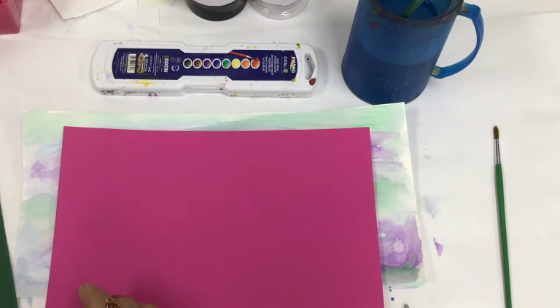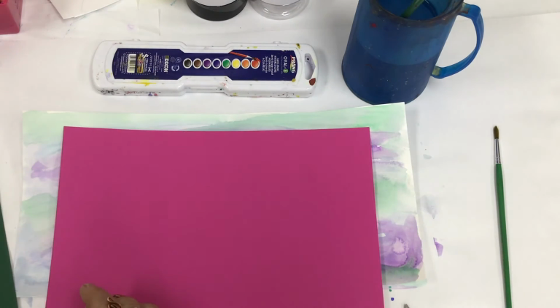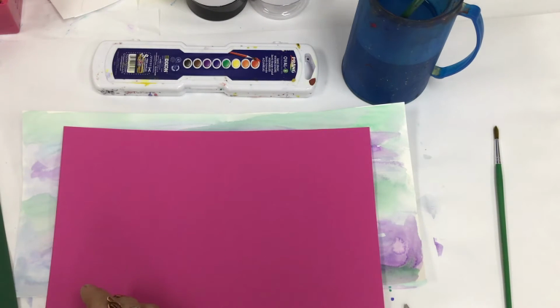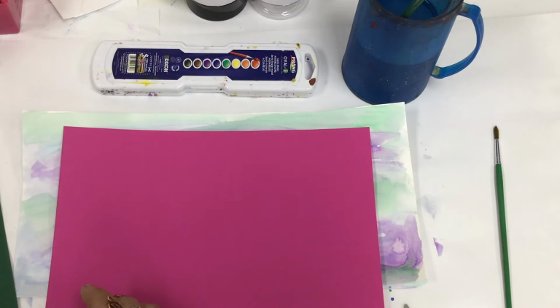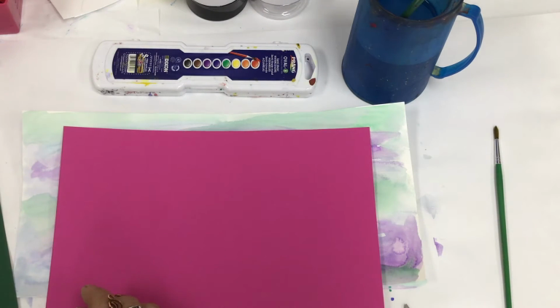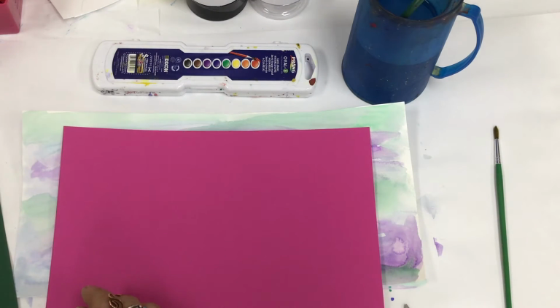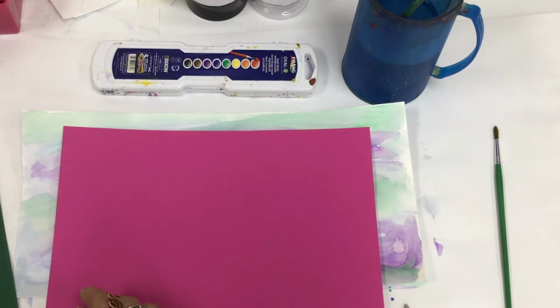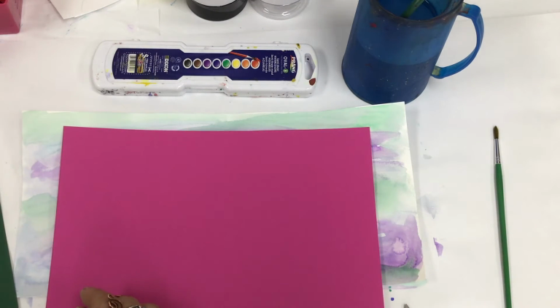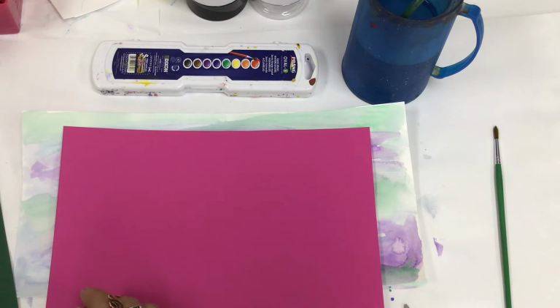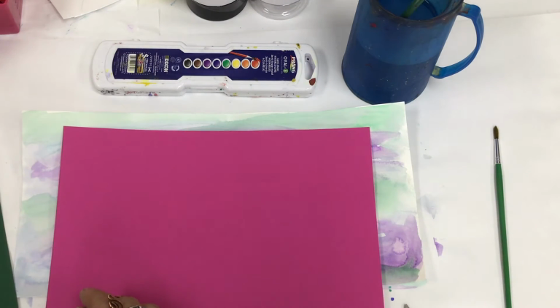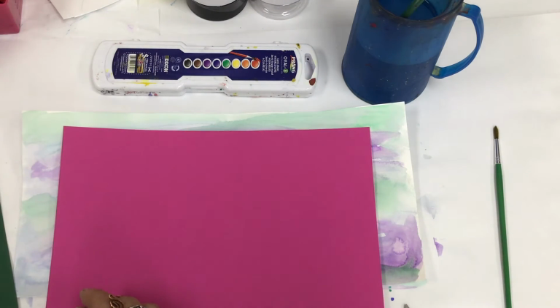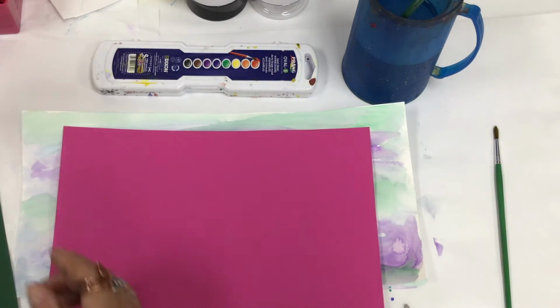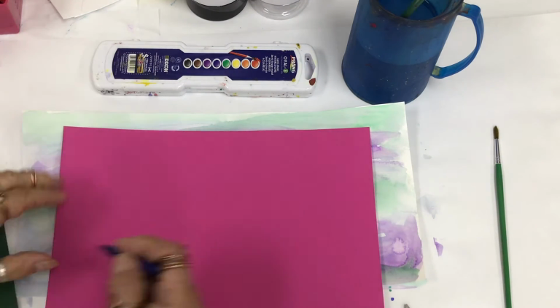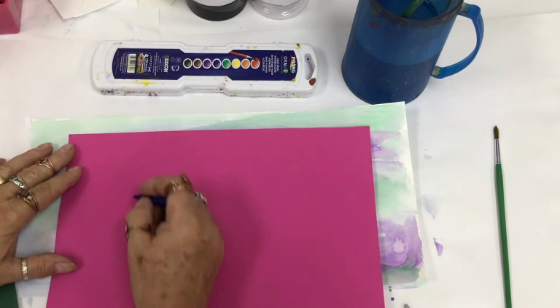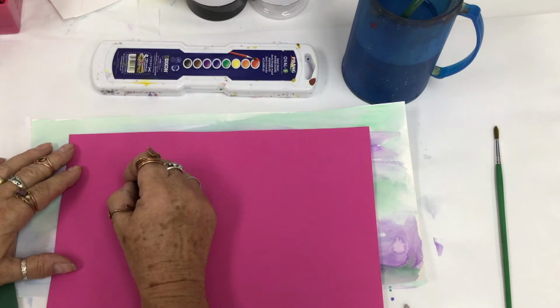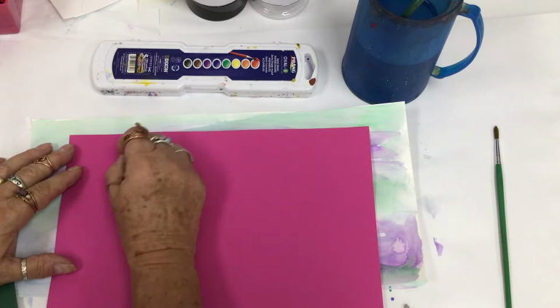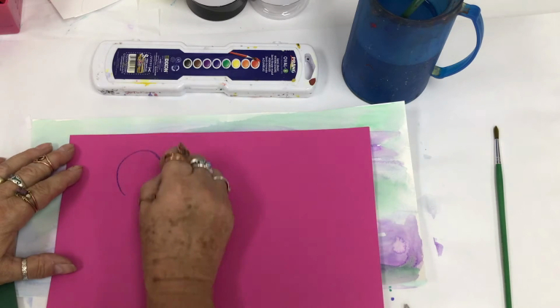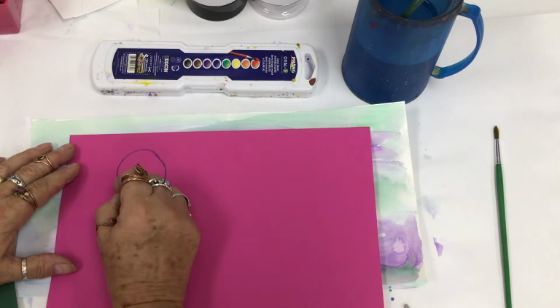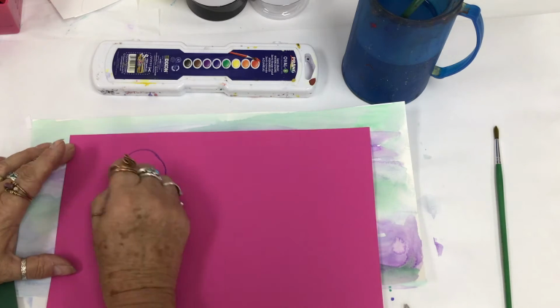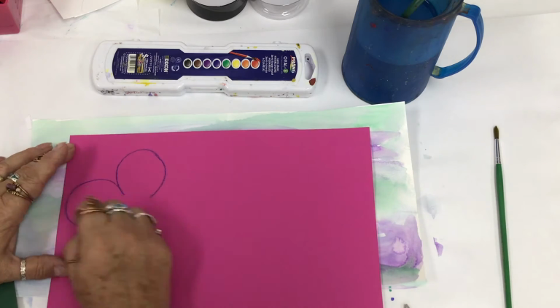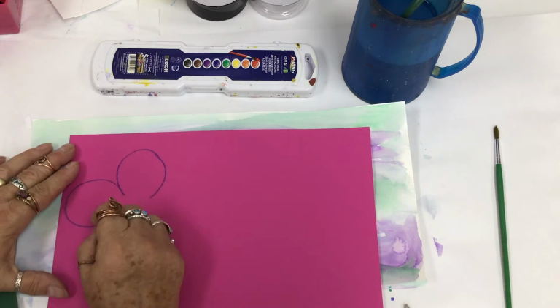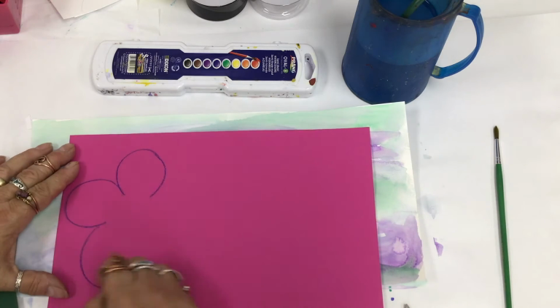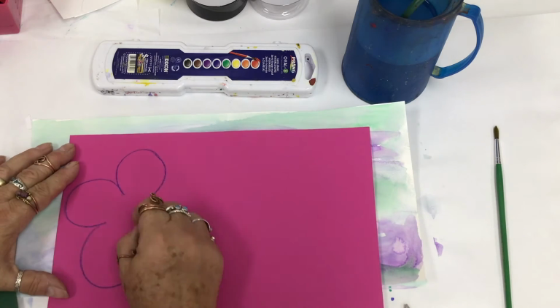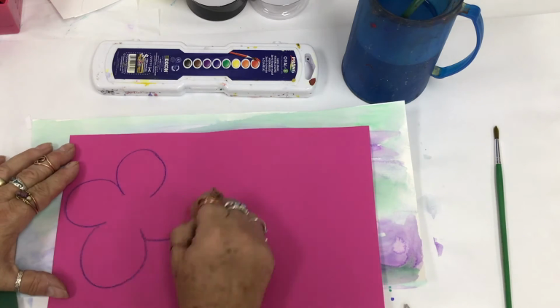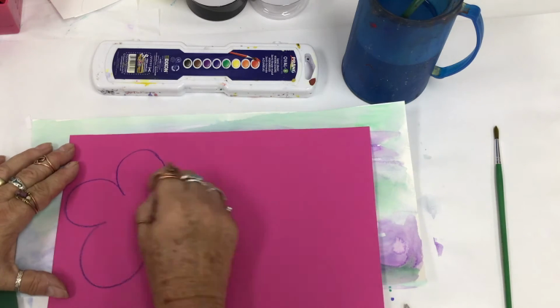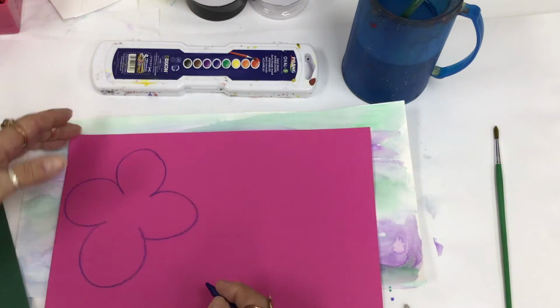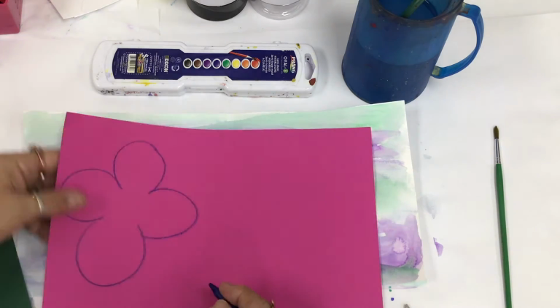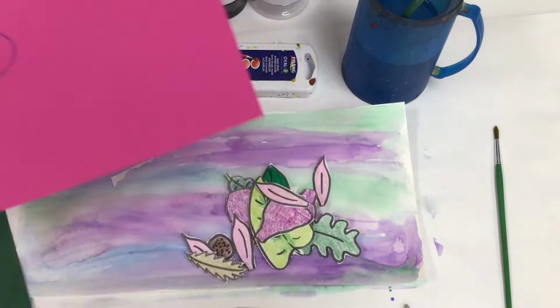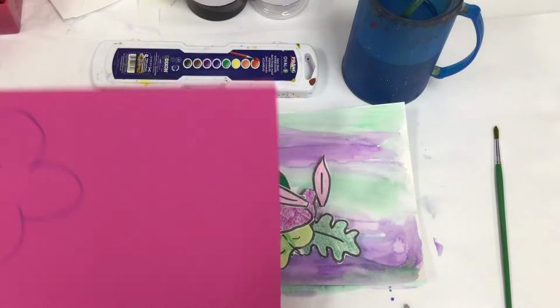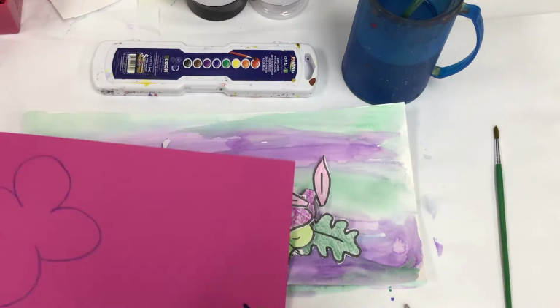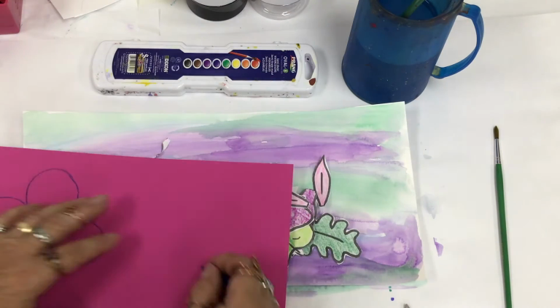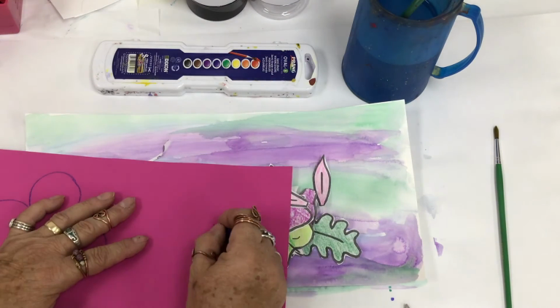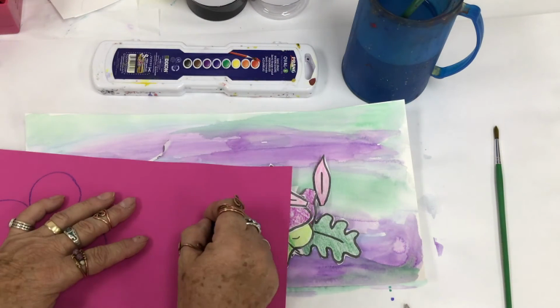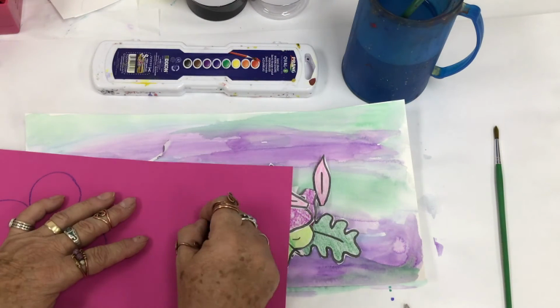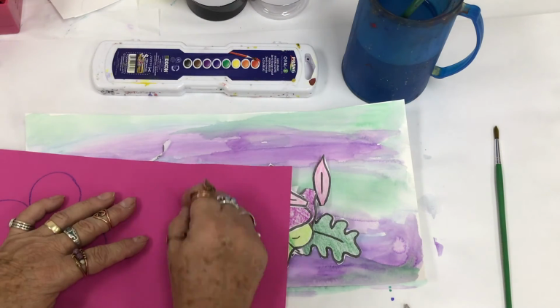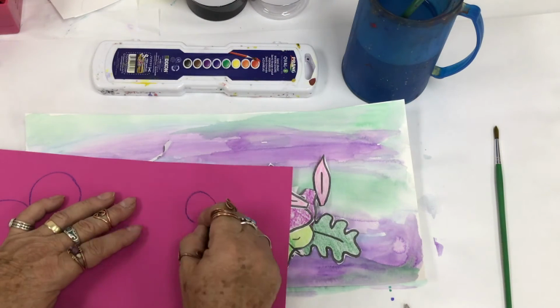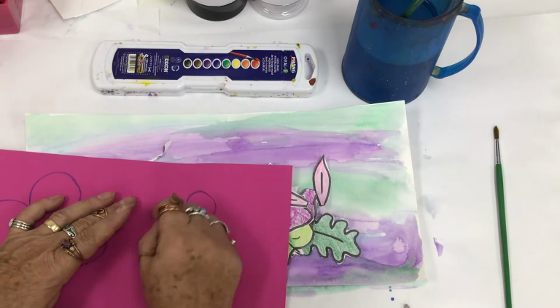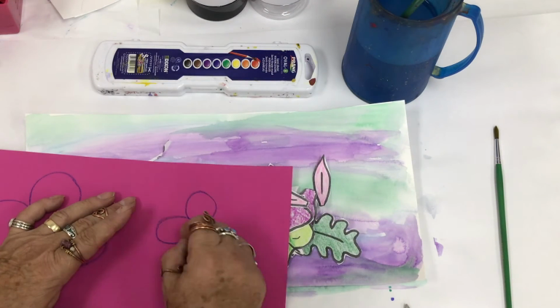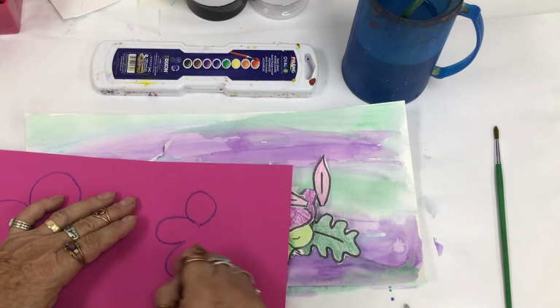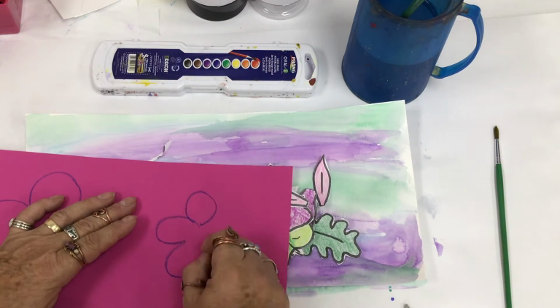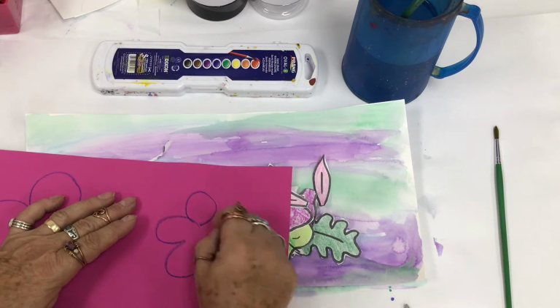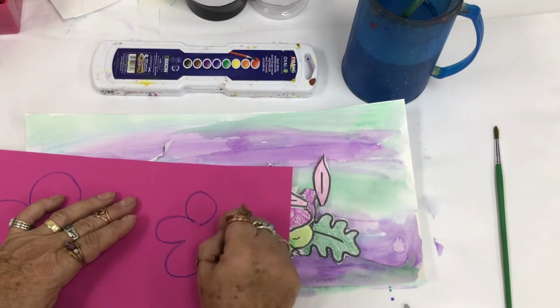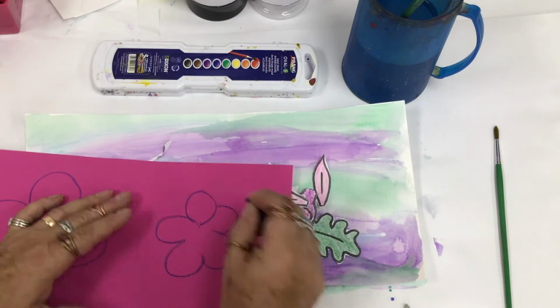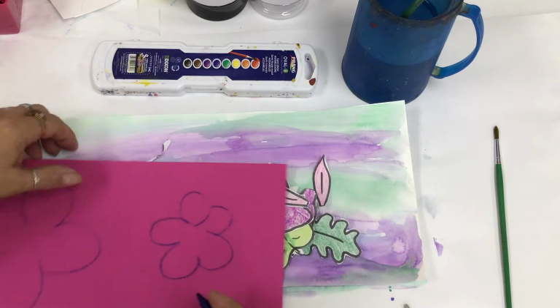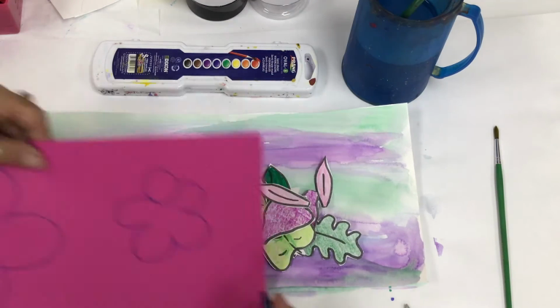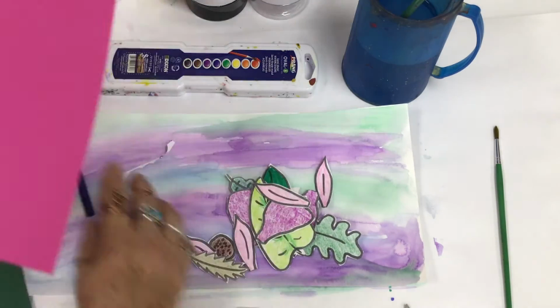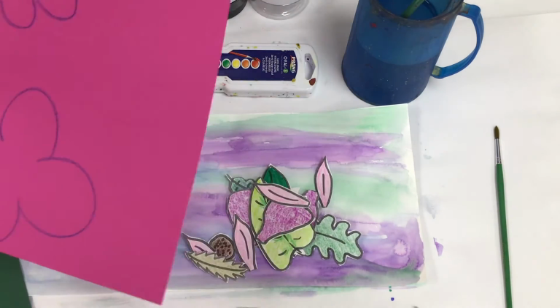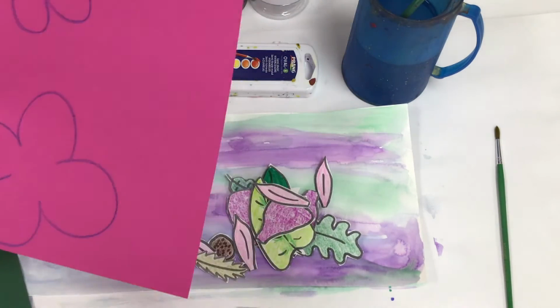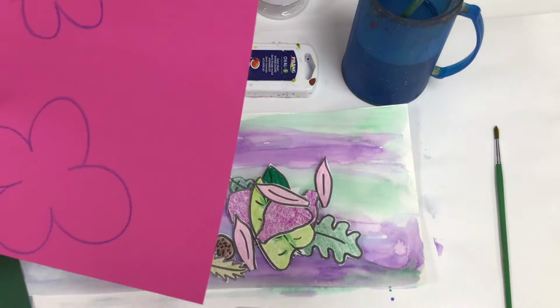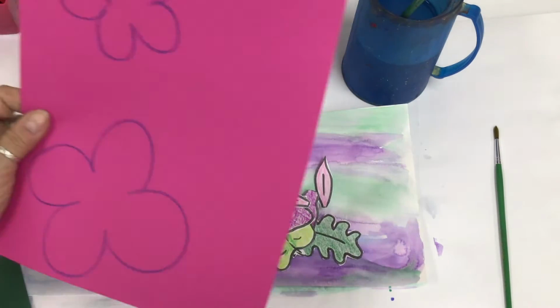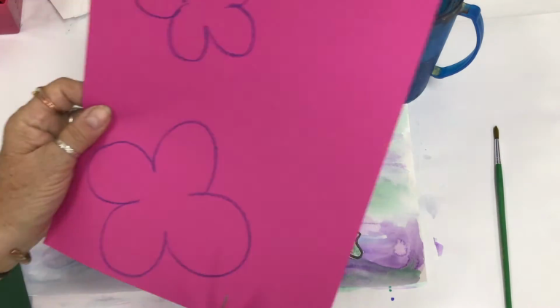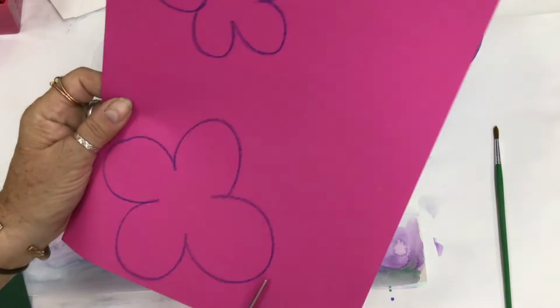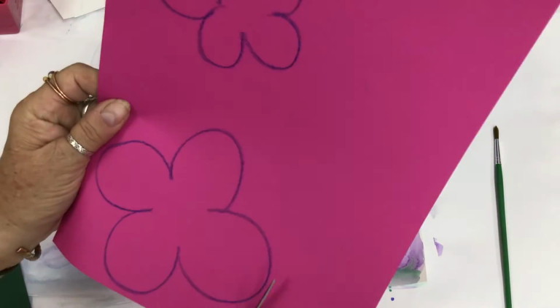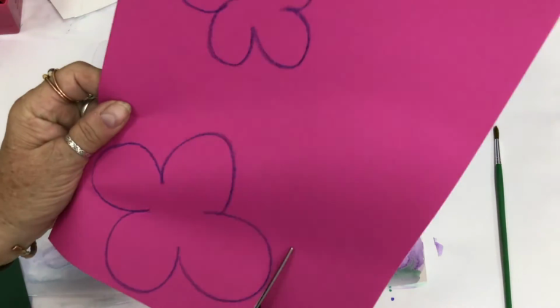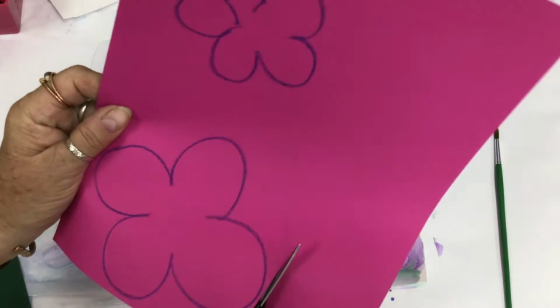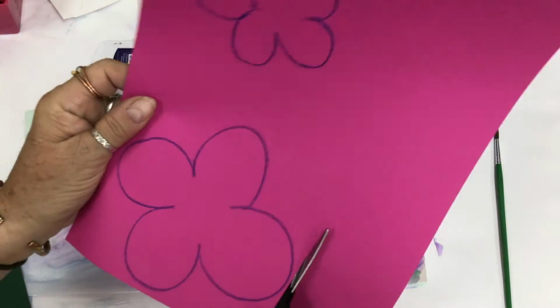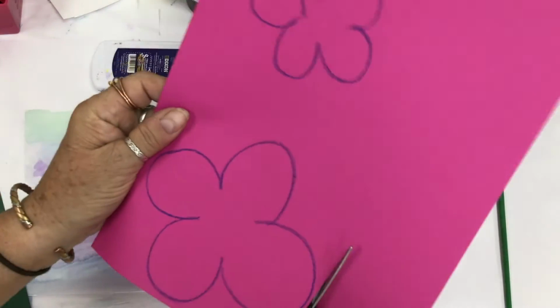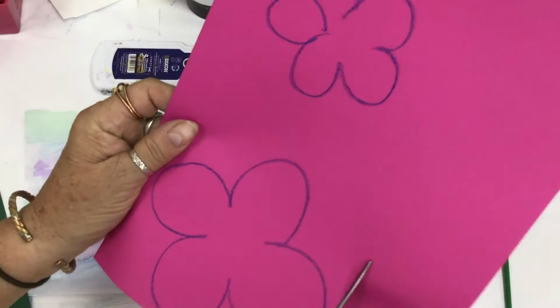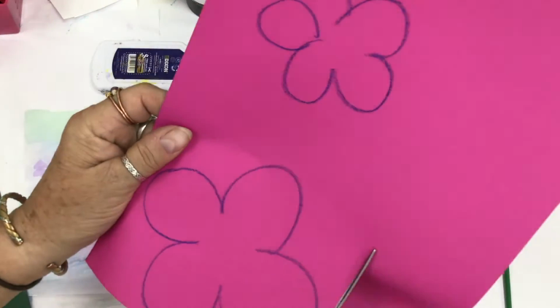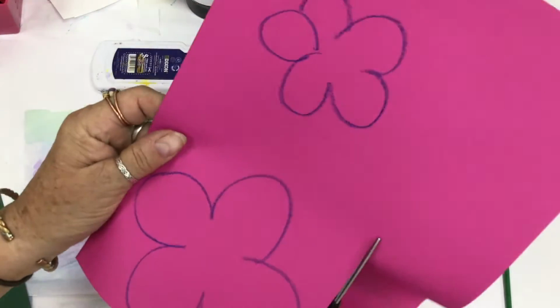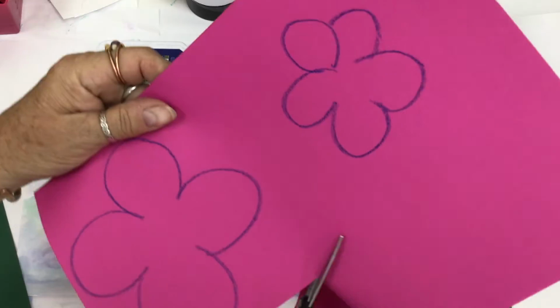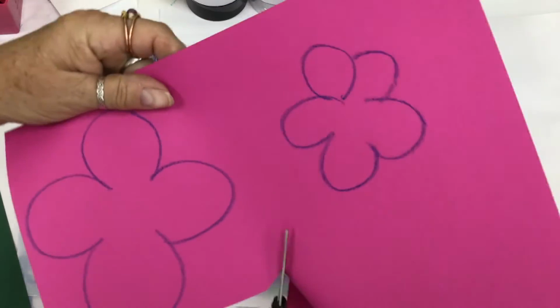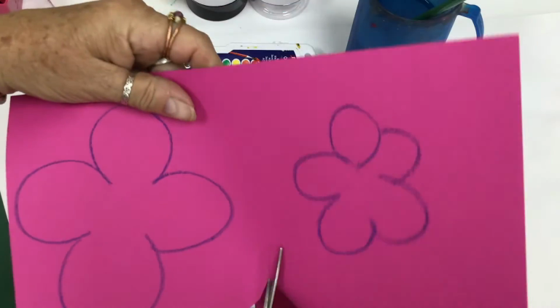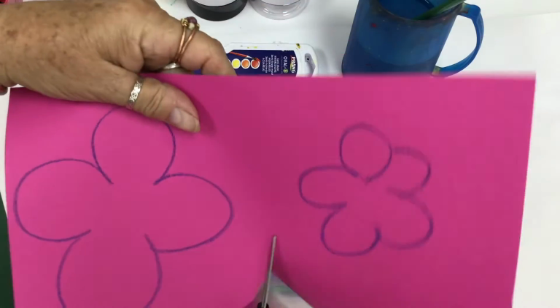And just because we can be really creative whenever we want, you can also draw your own flowers to go onto your watercolor background.